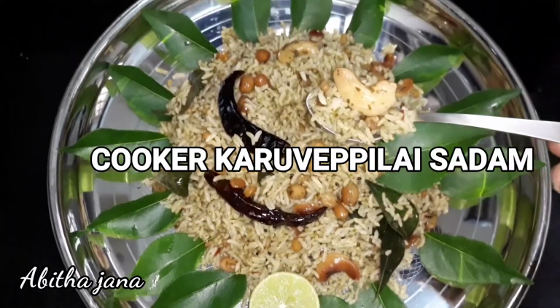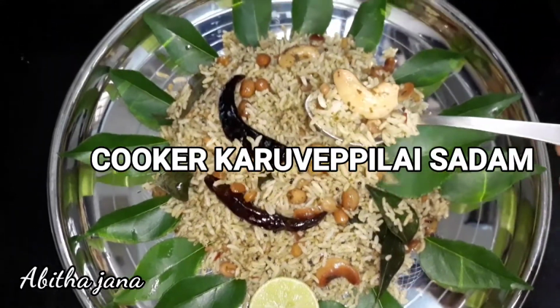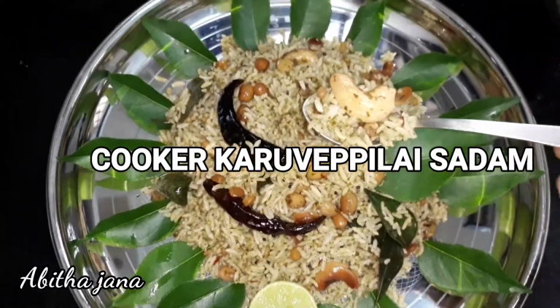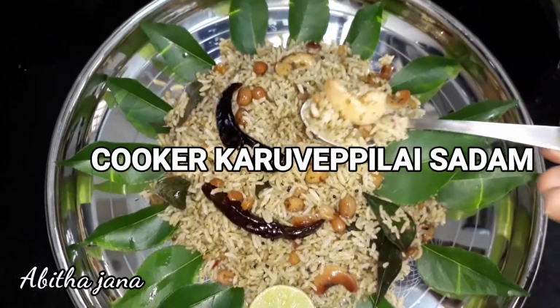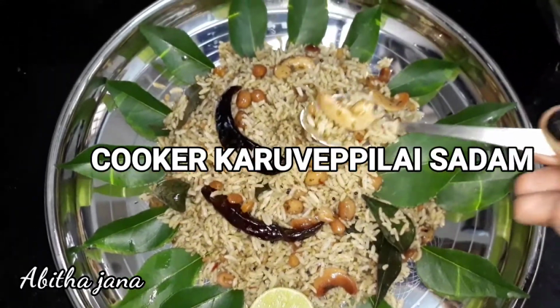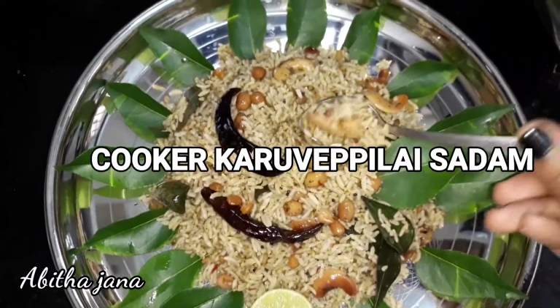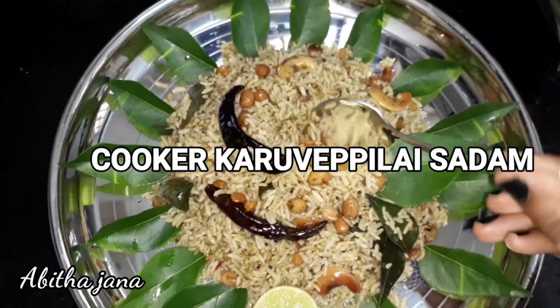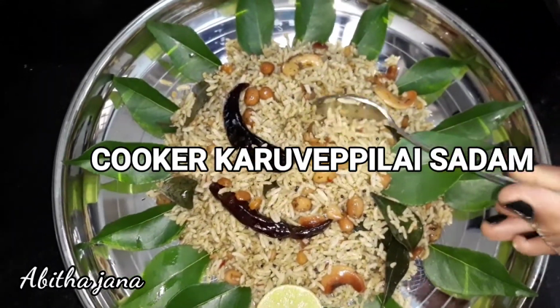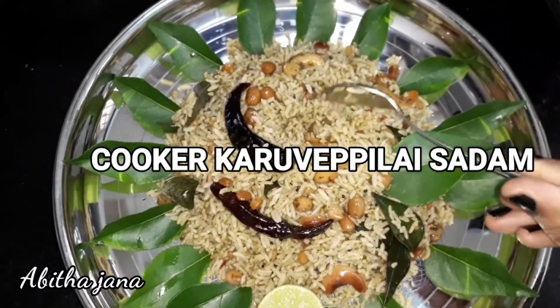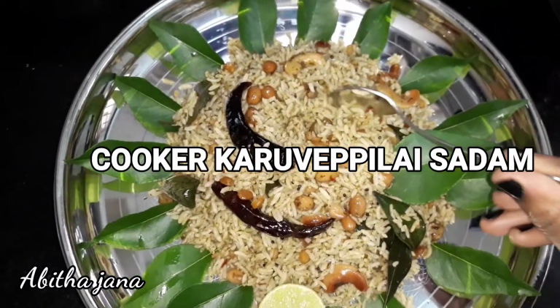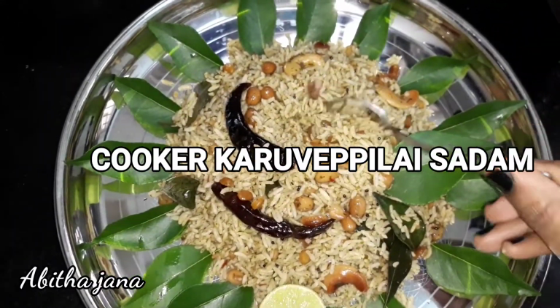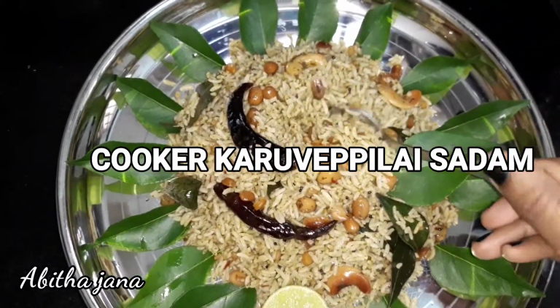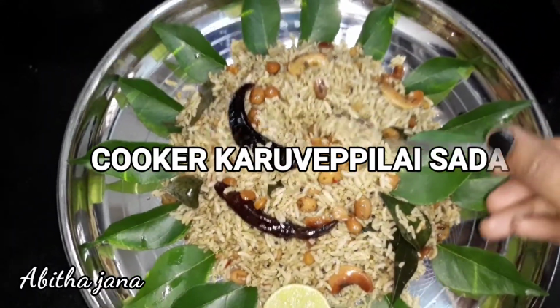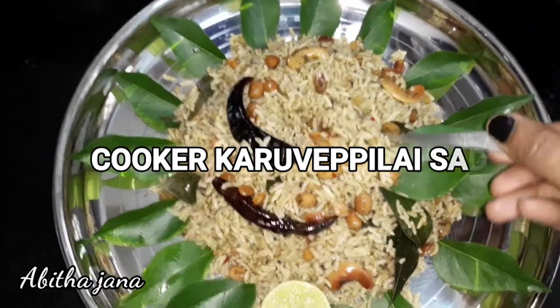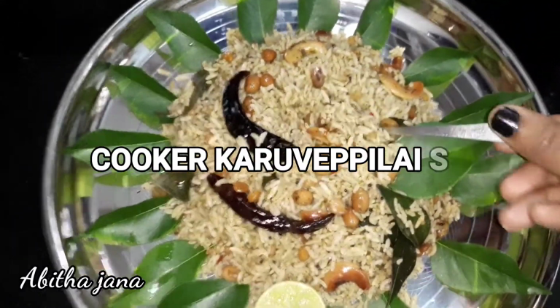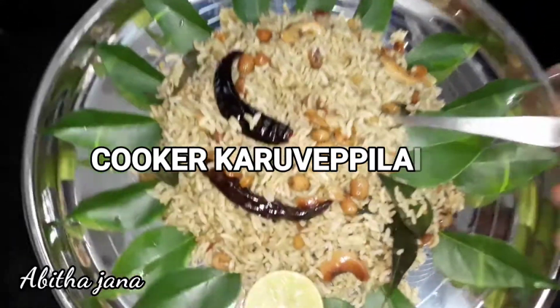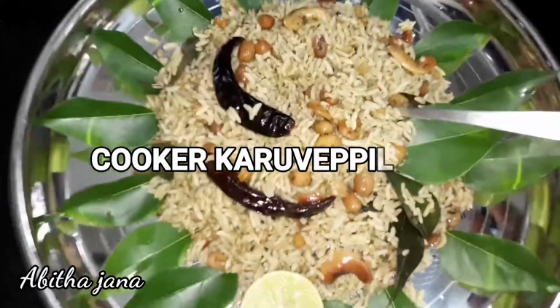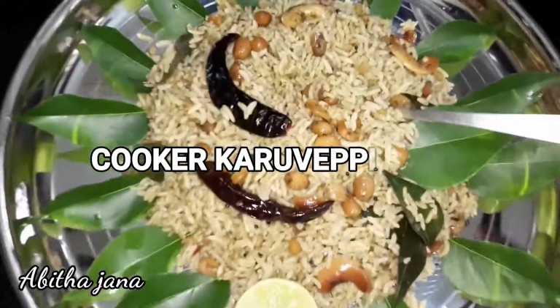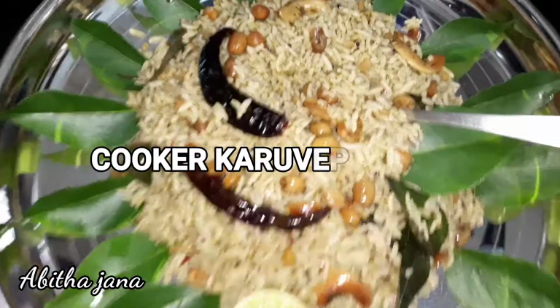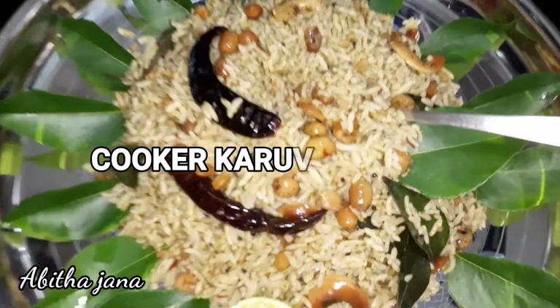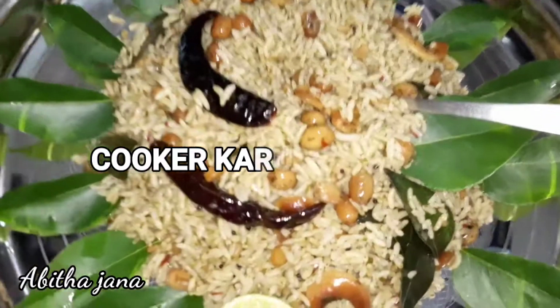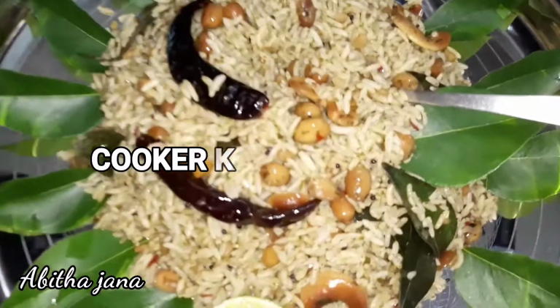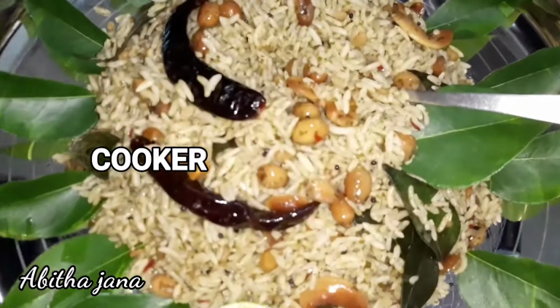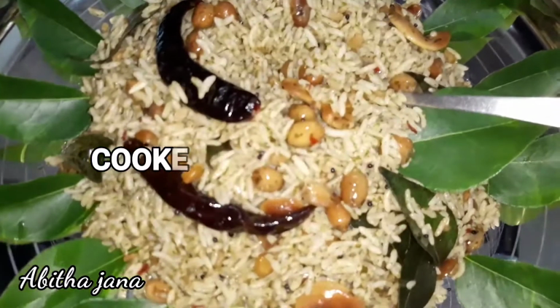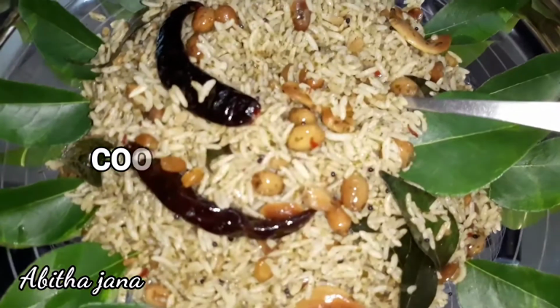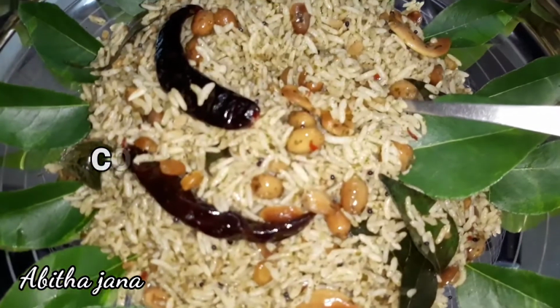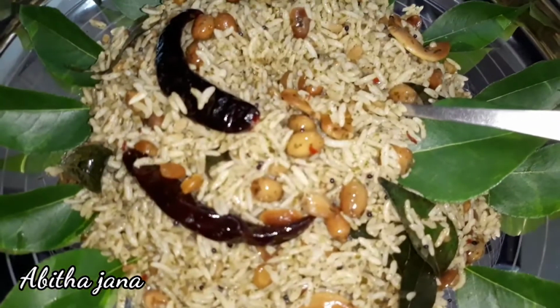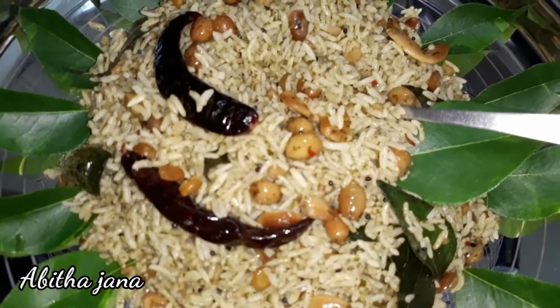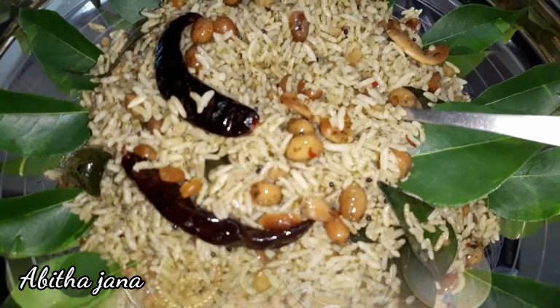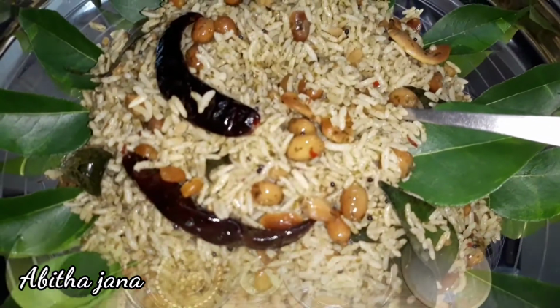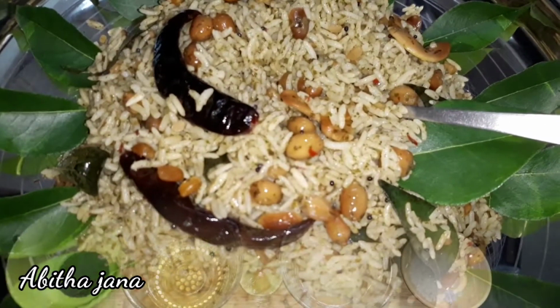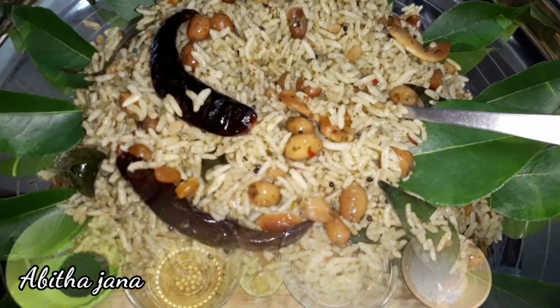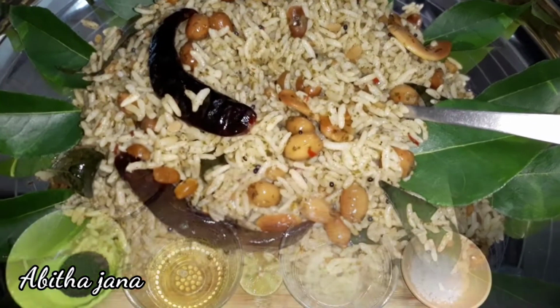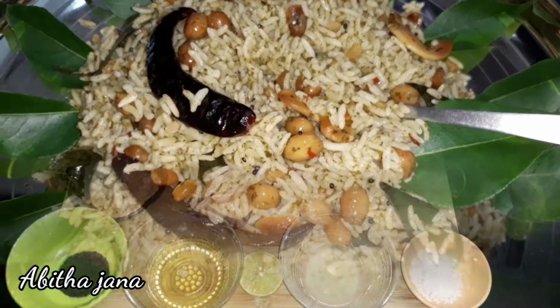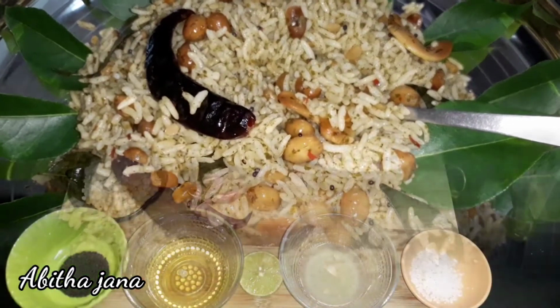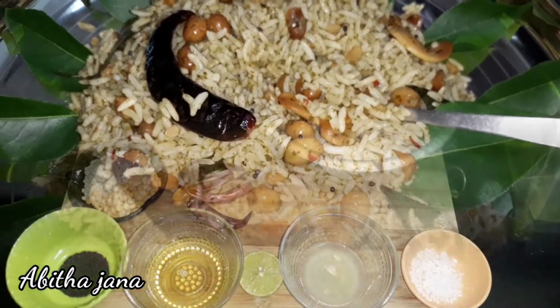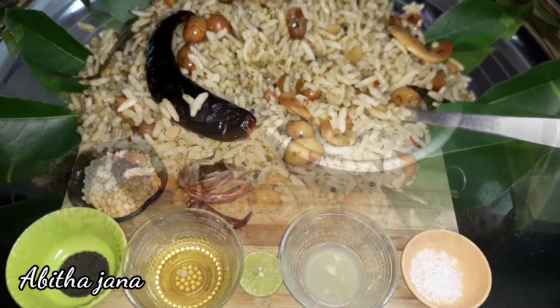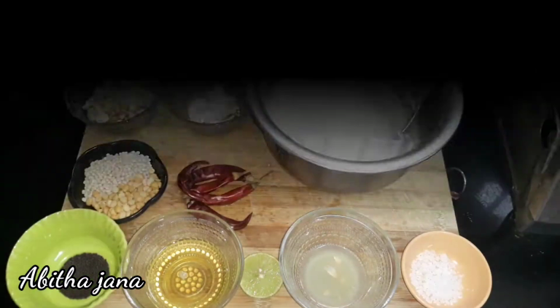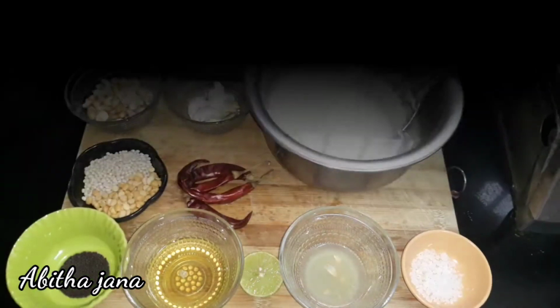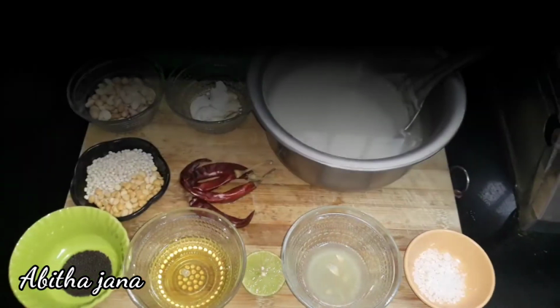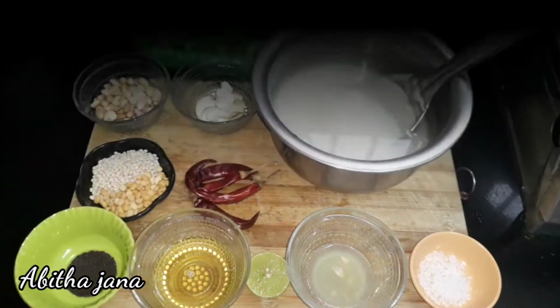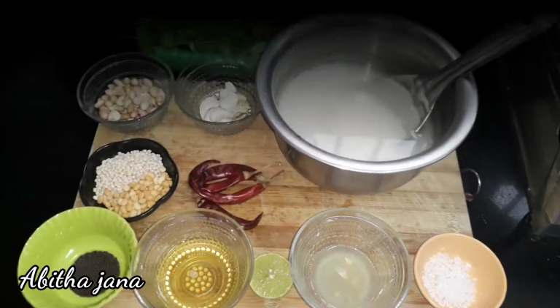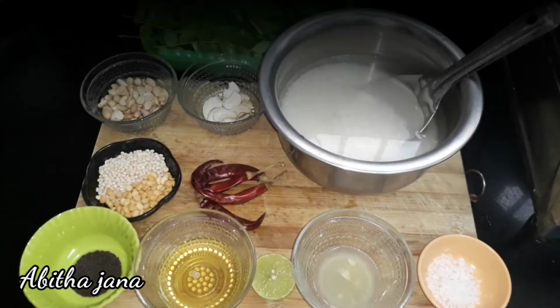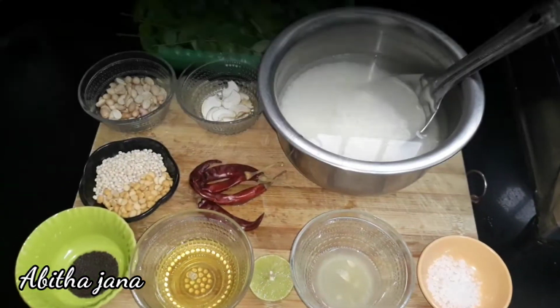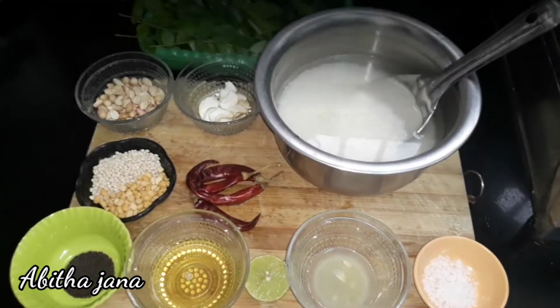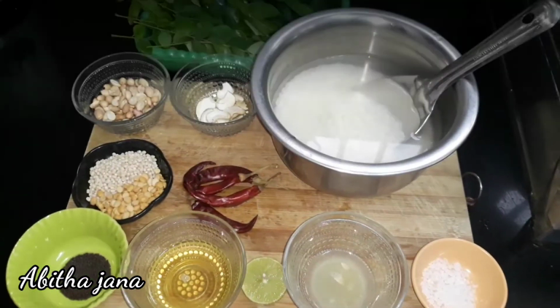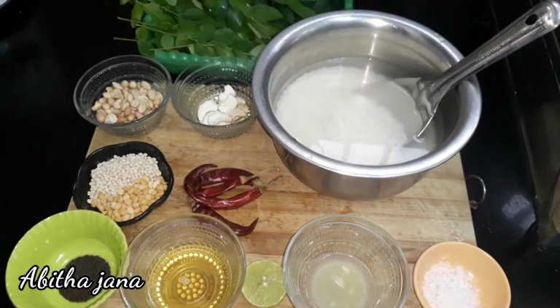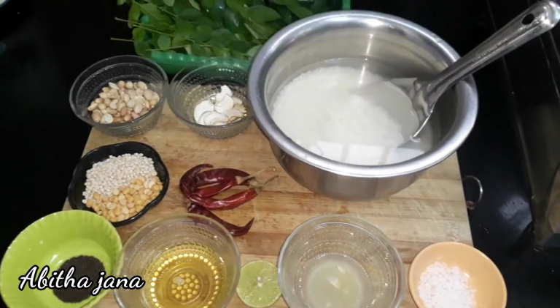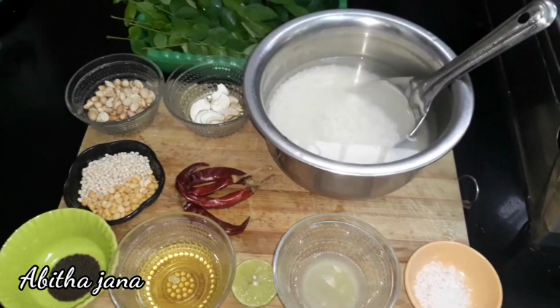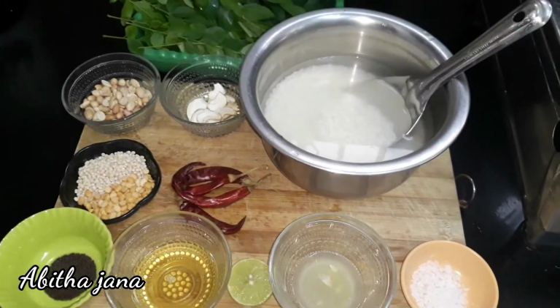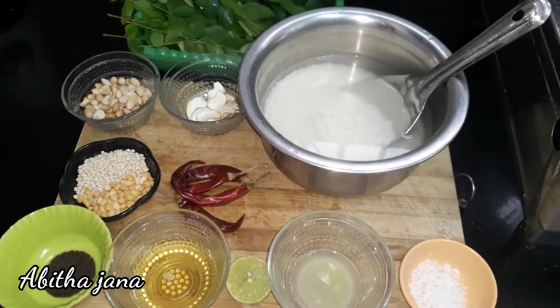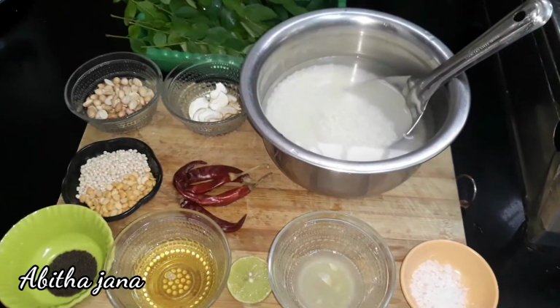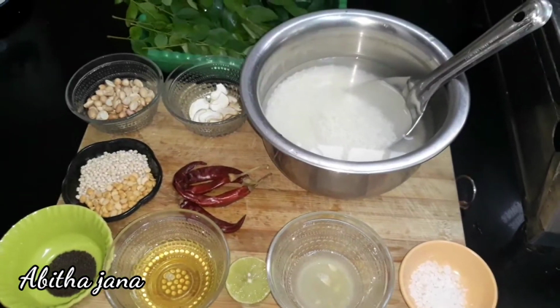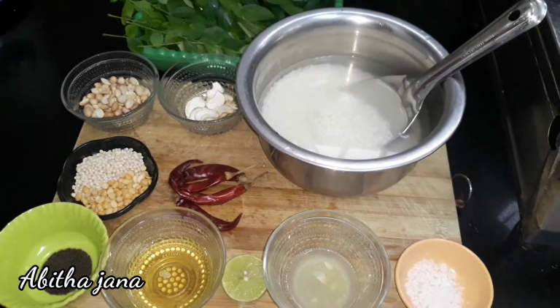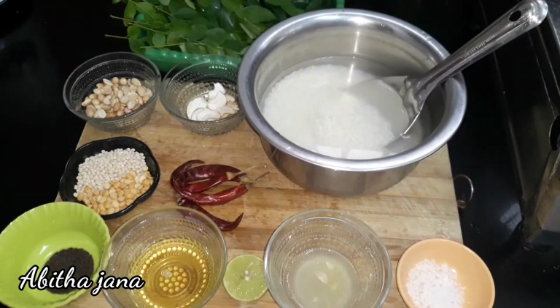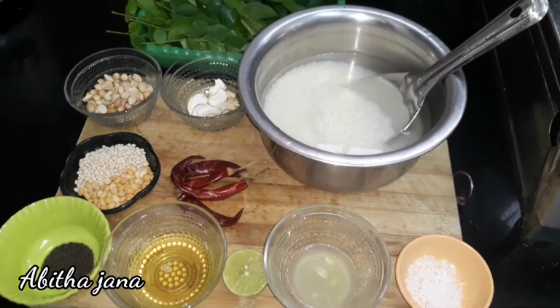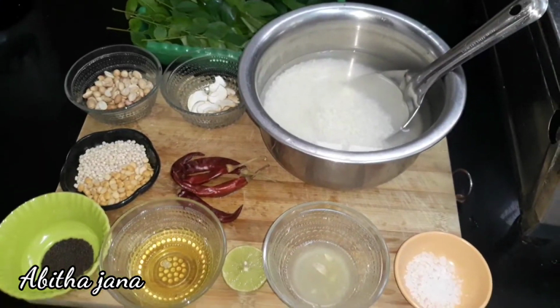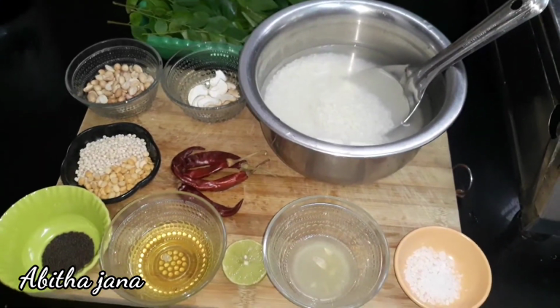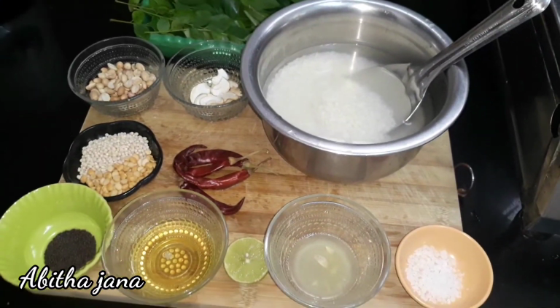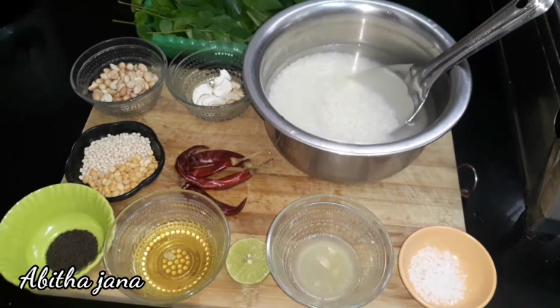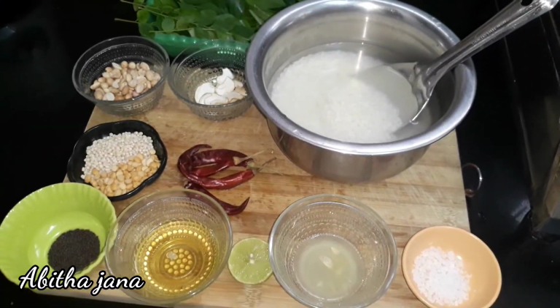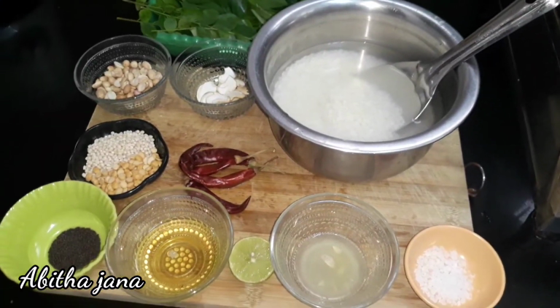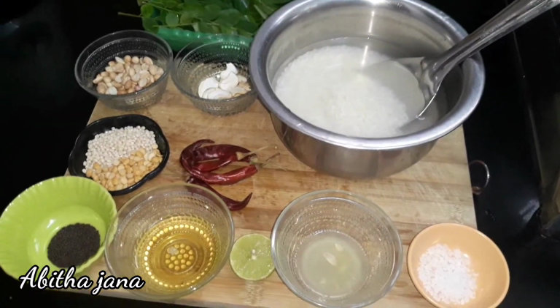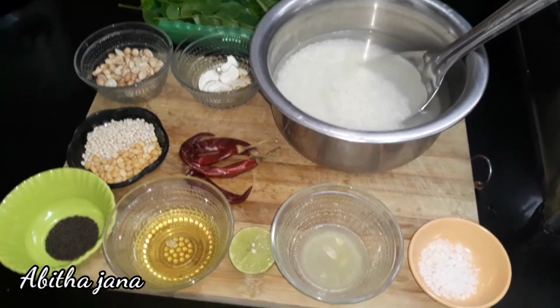We can see how easy it is to use the cooker. First, we can see the ingredients.